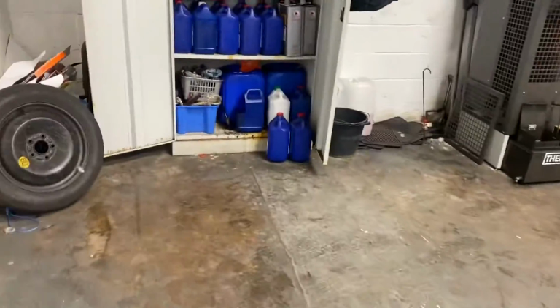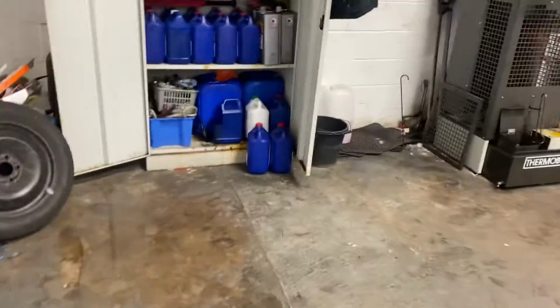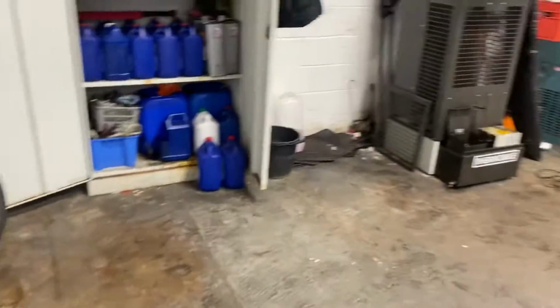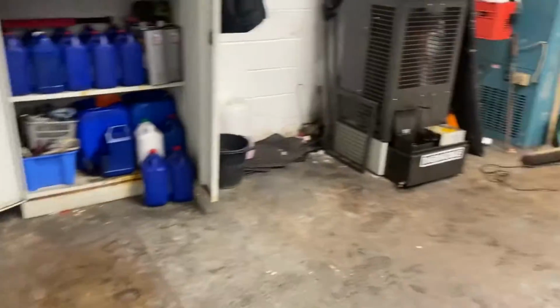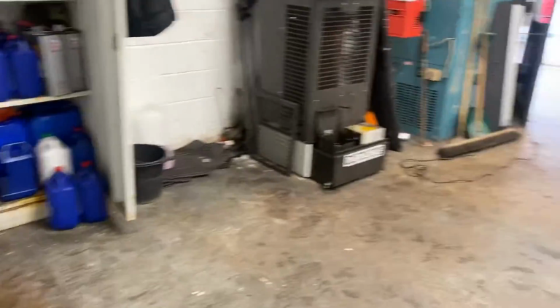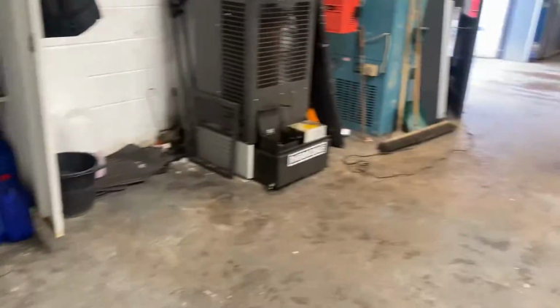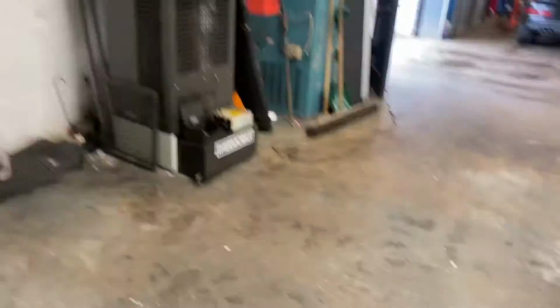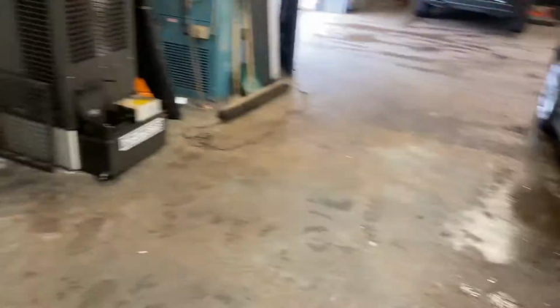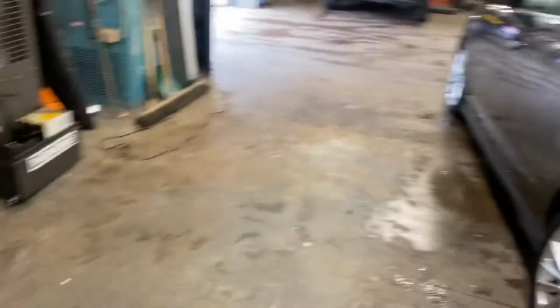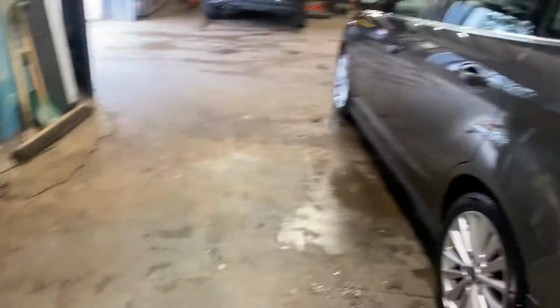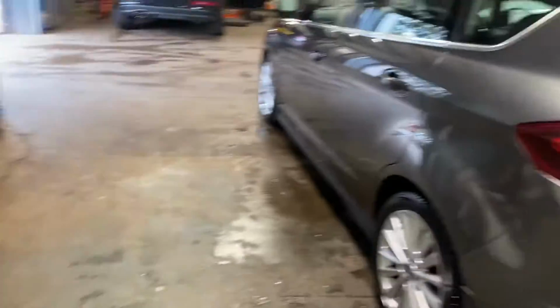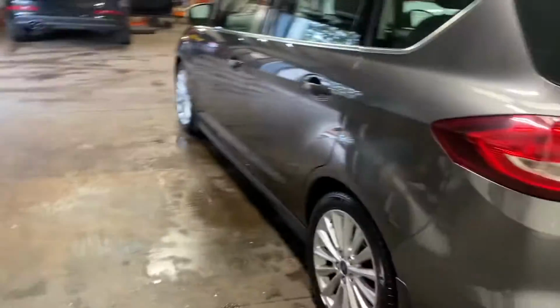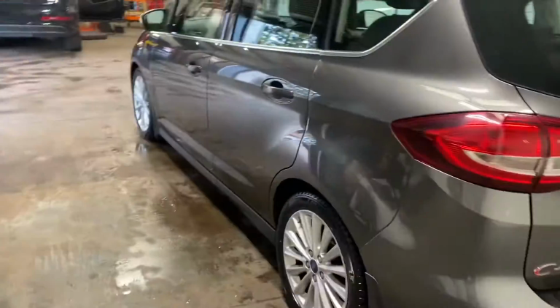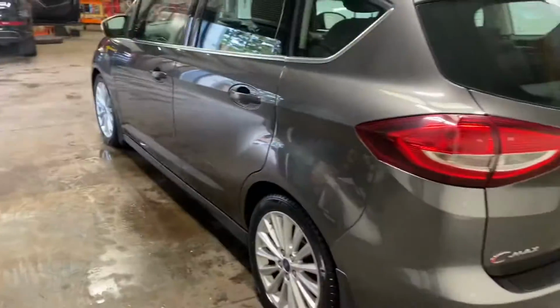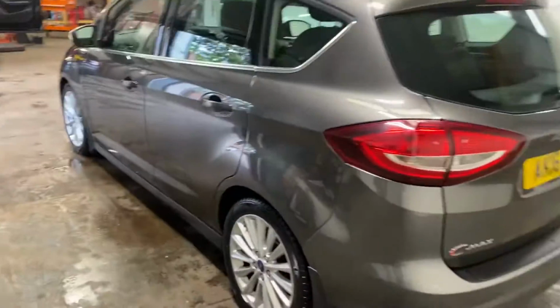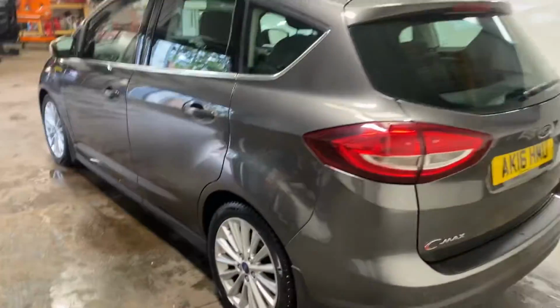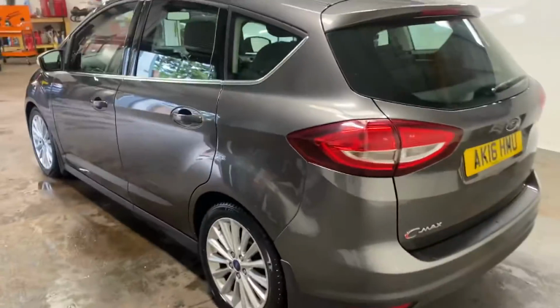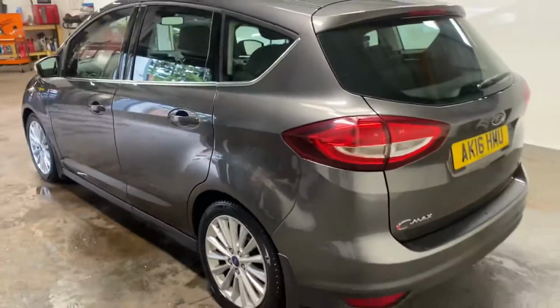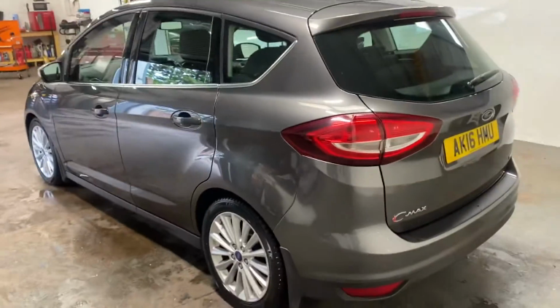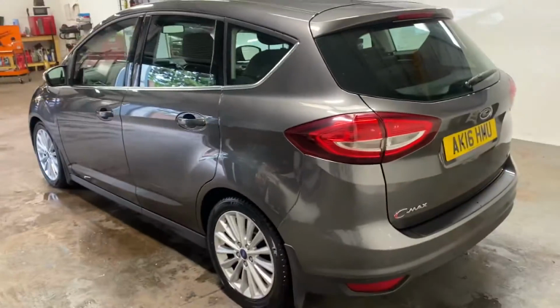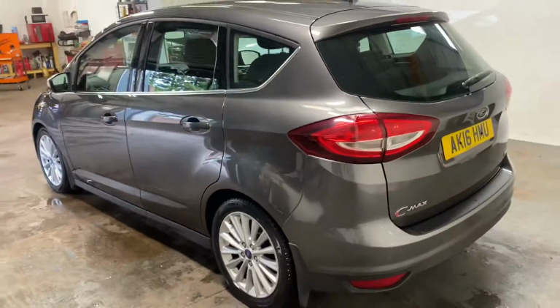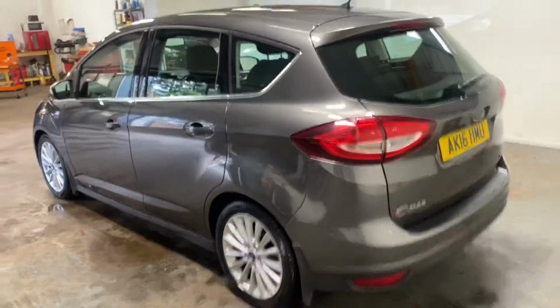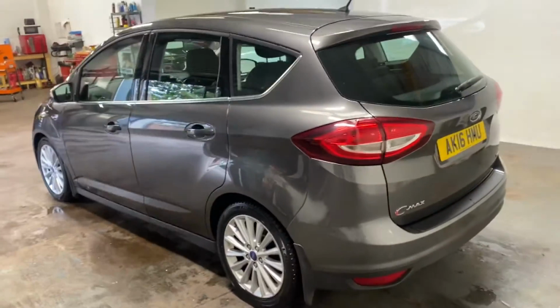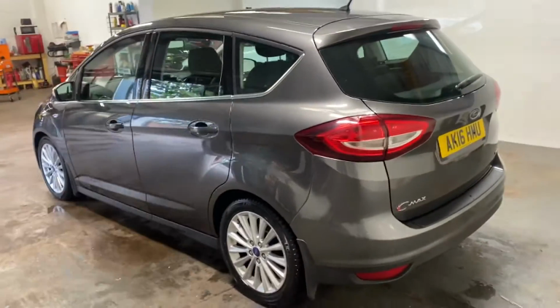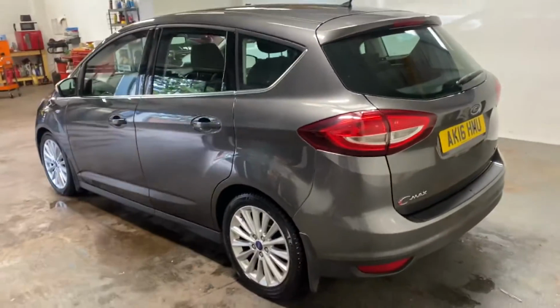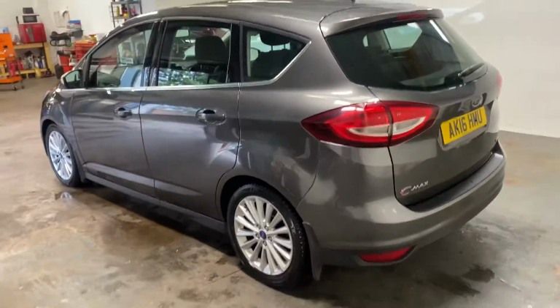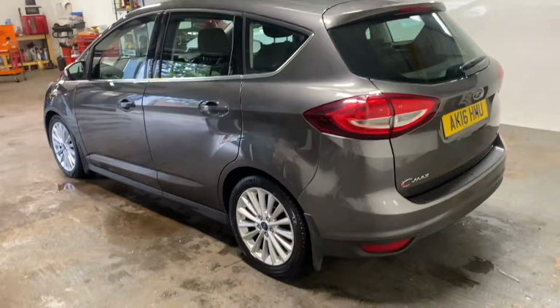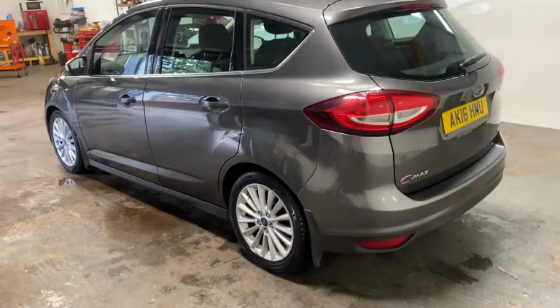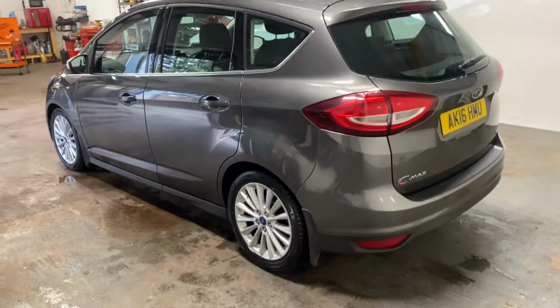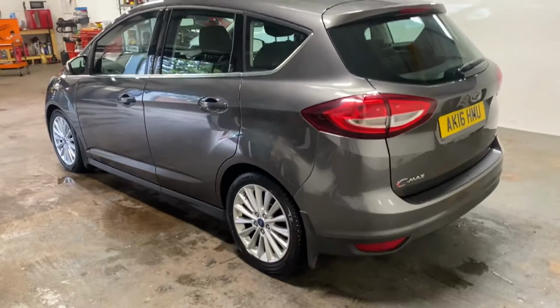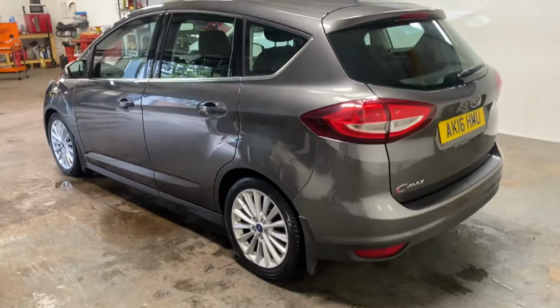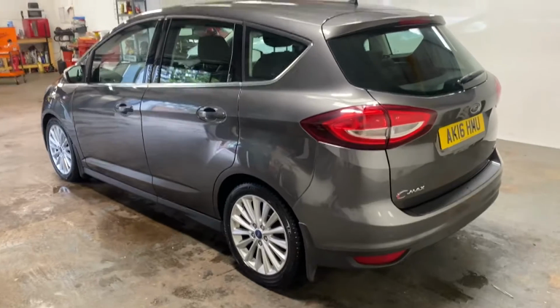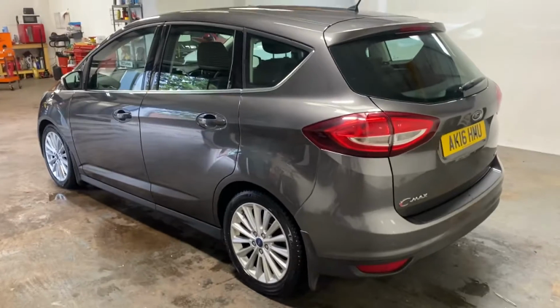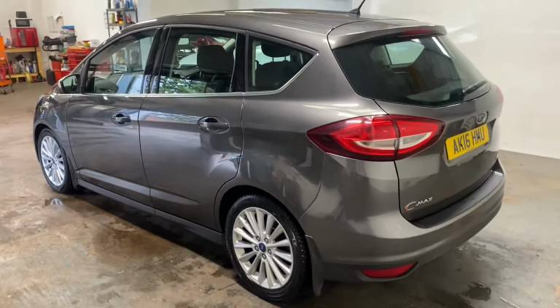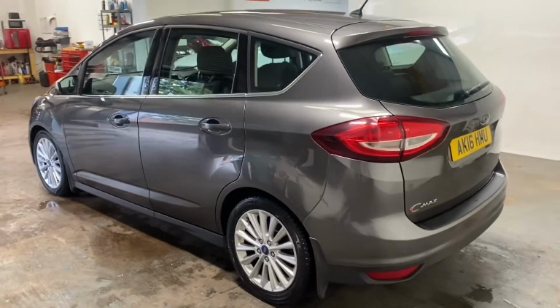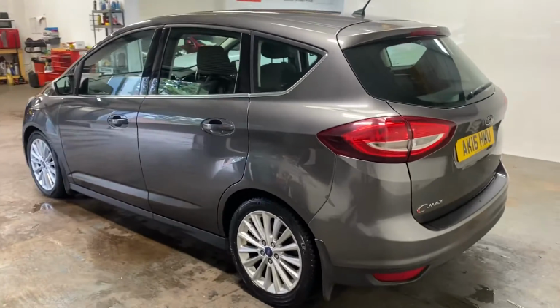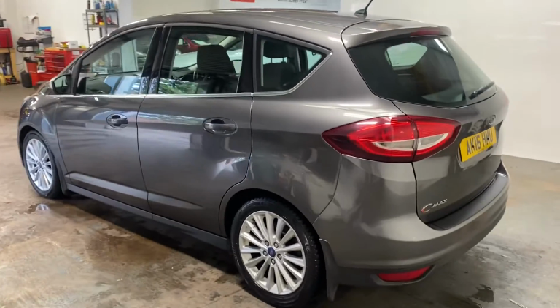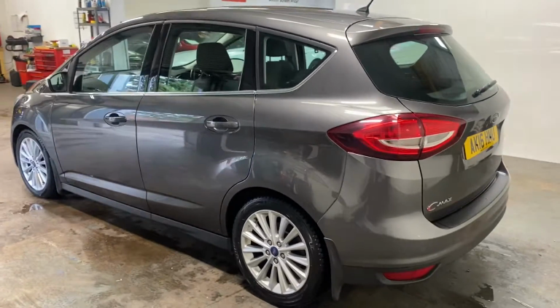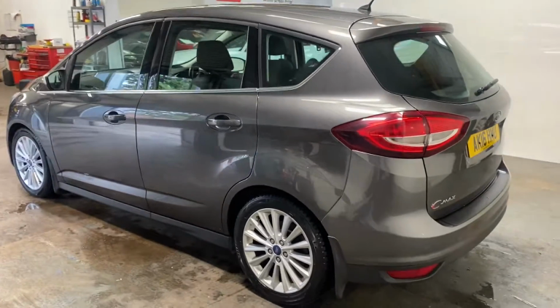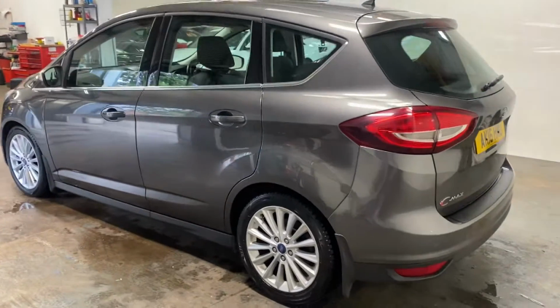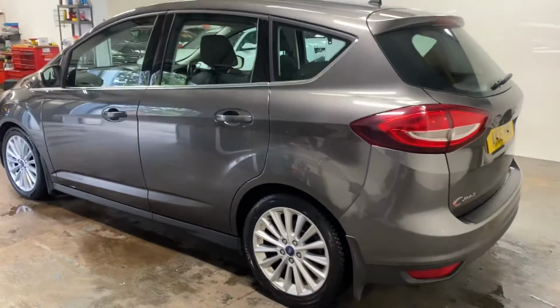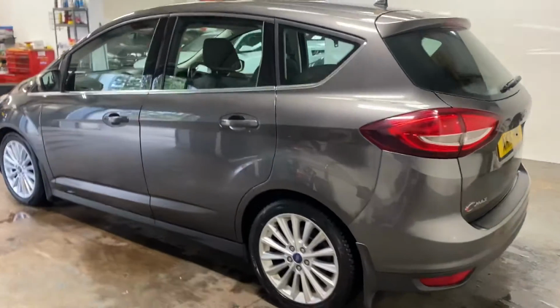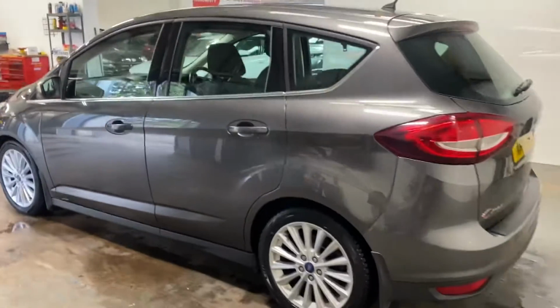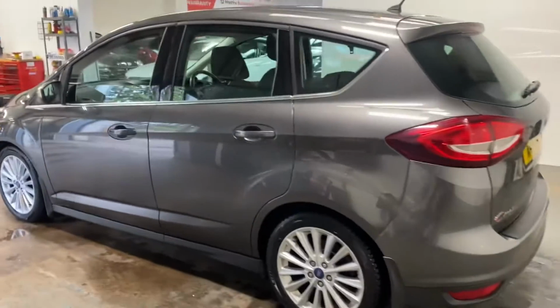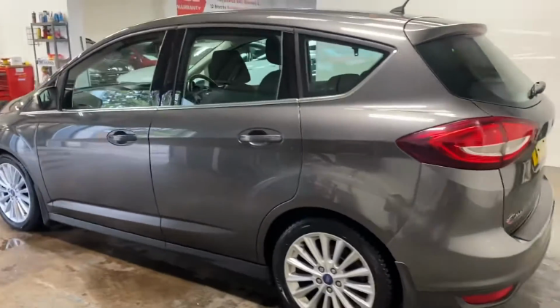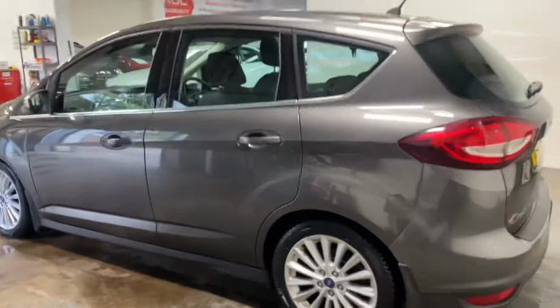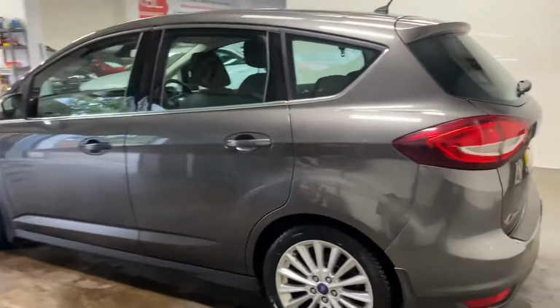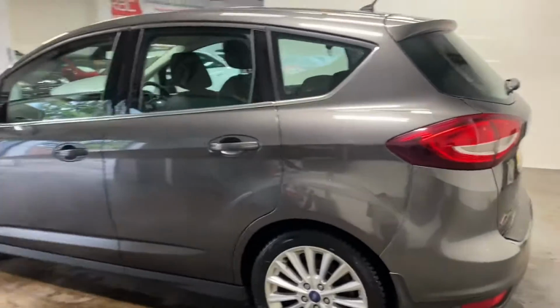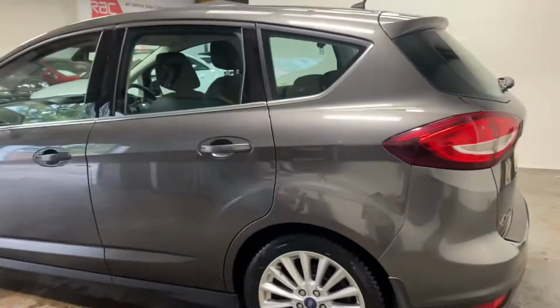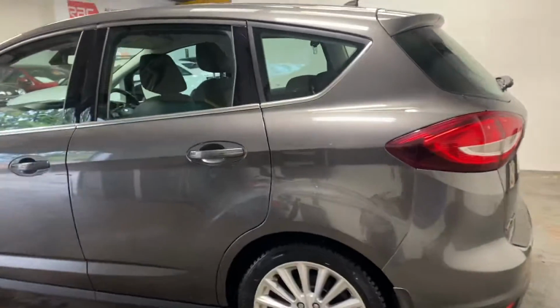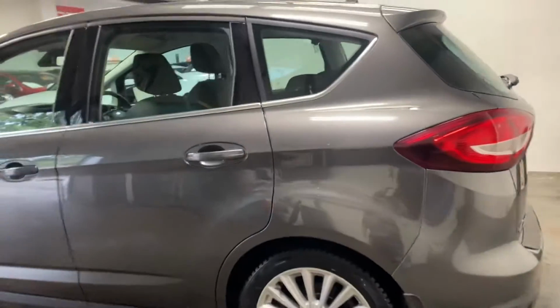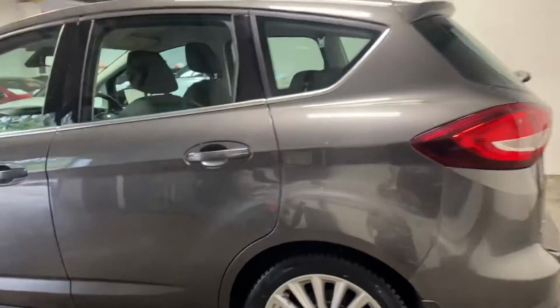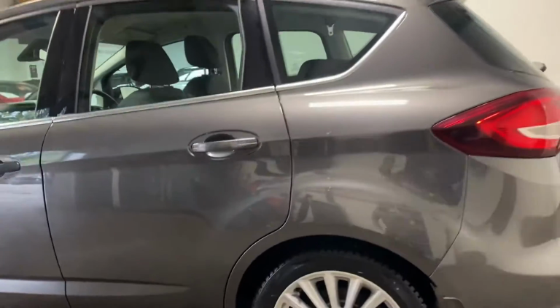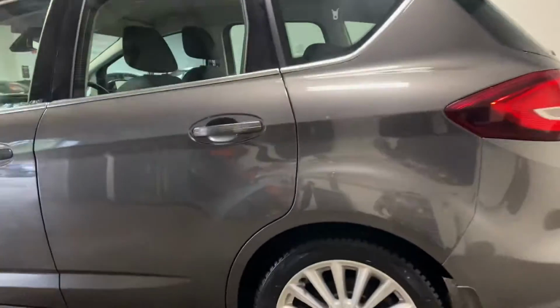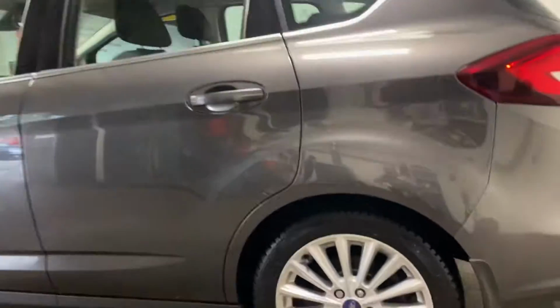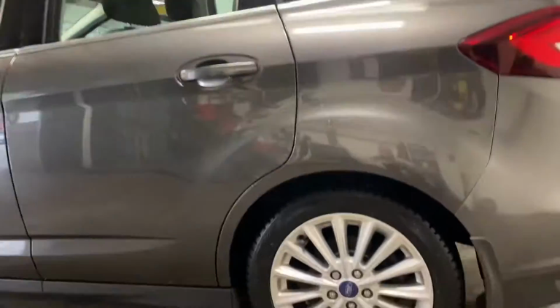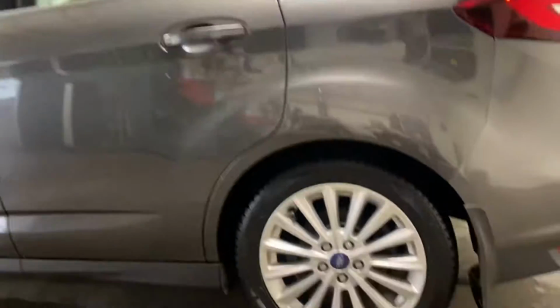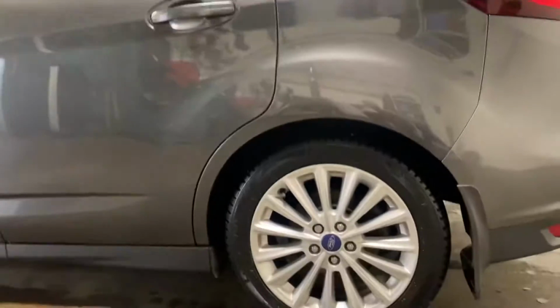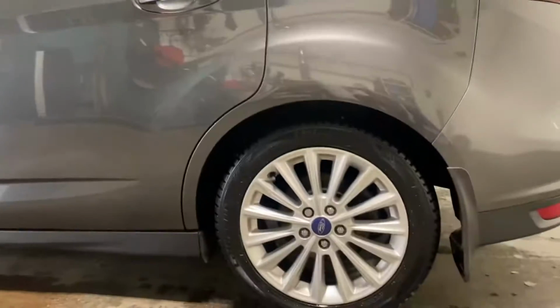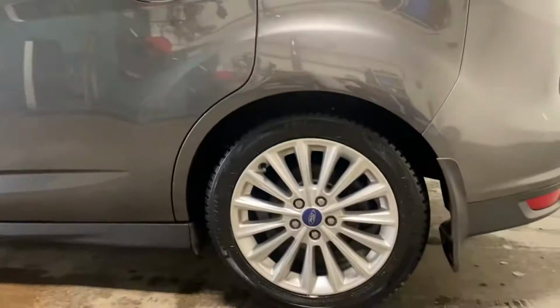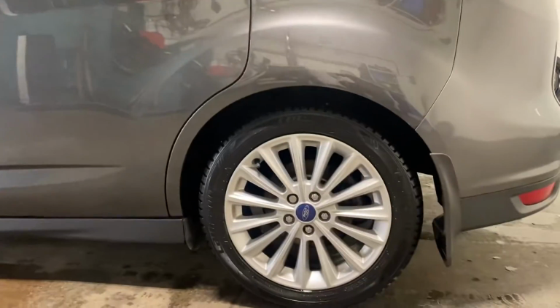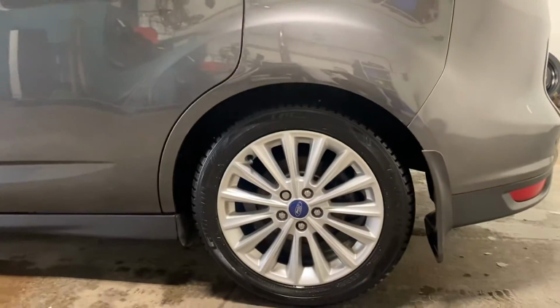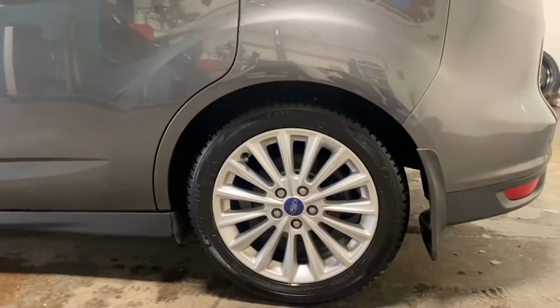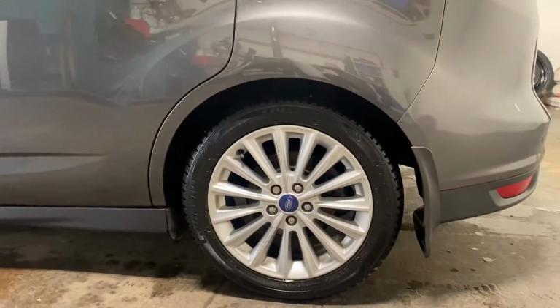Let me show you up the passenger side of the car. It's got the nice wheels on it as well - the nice alloys.